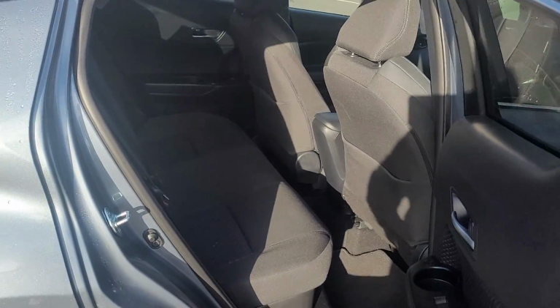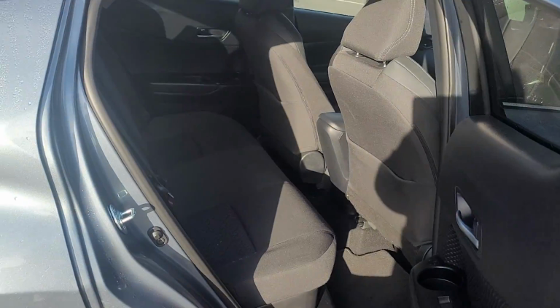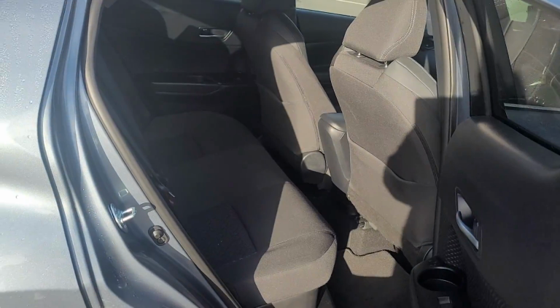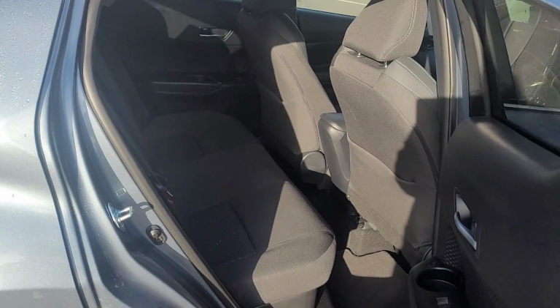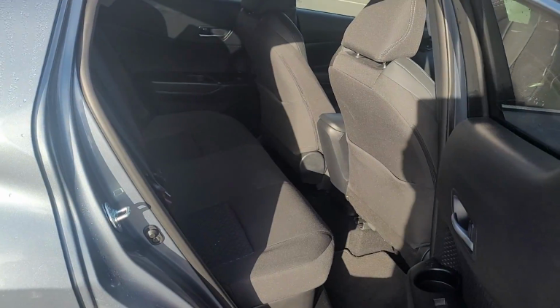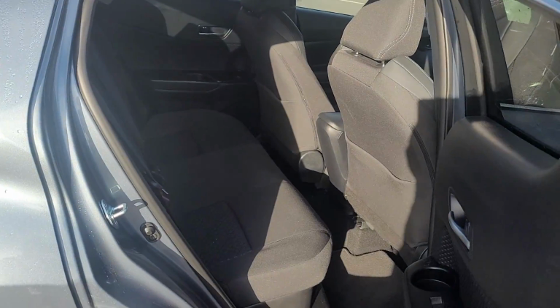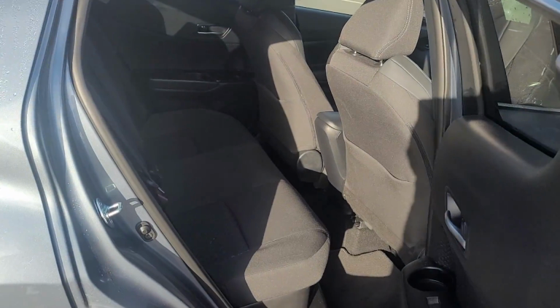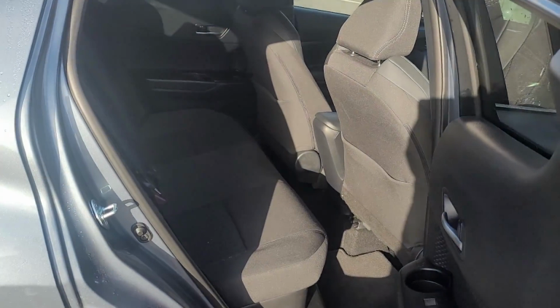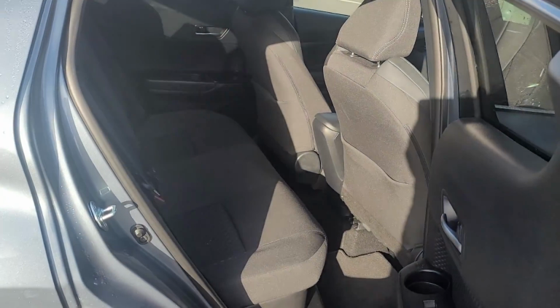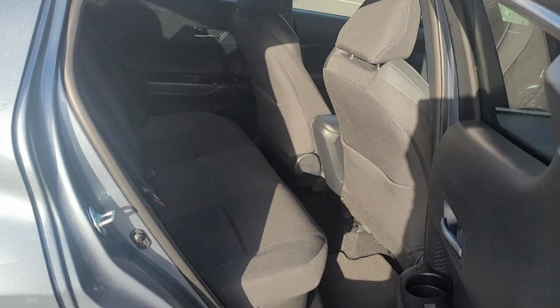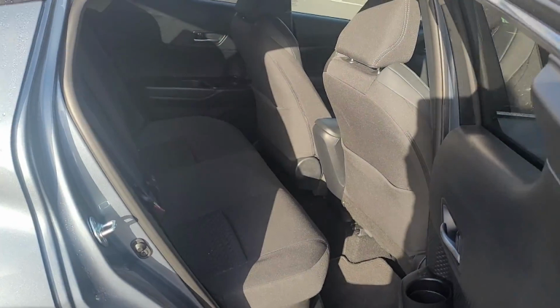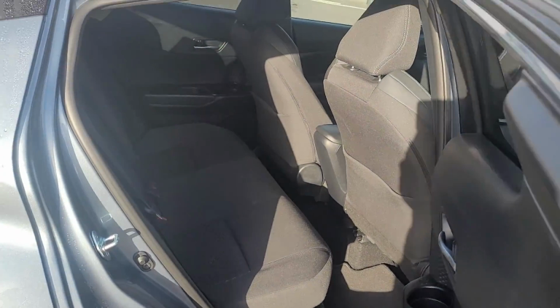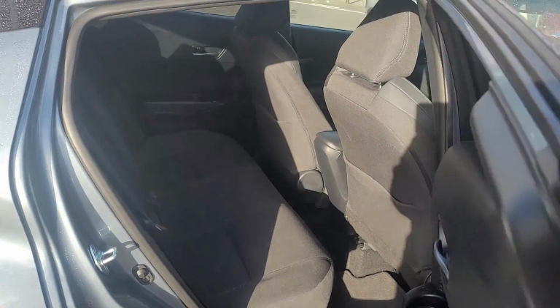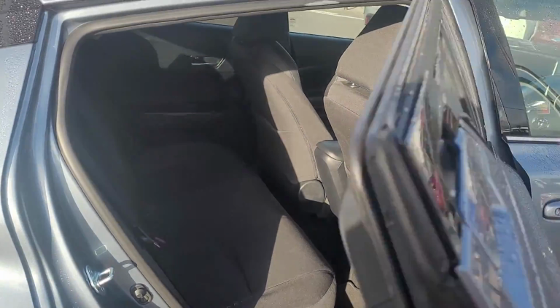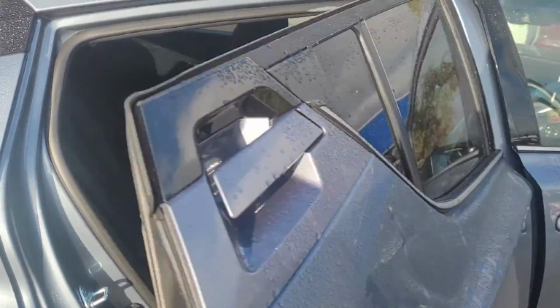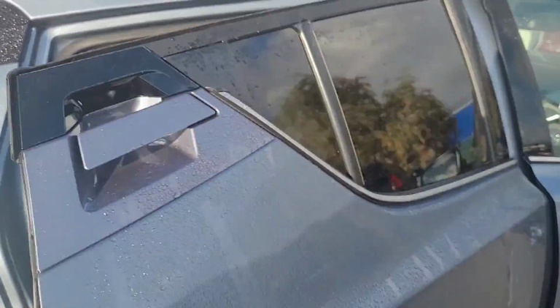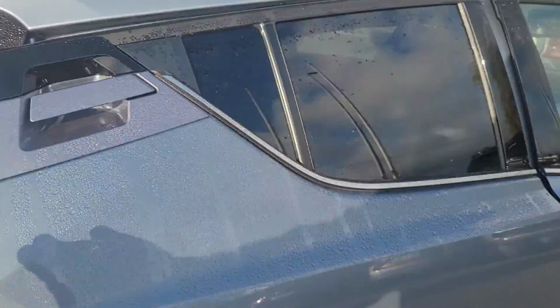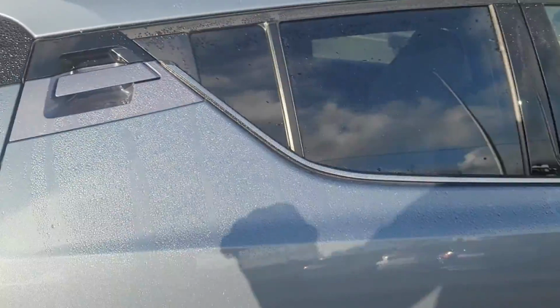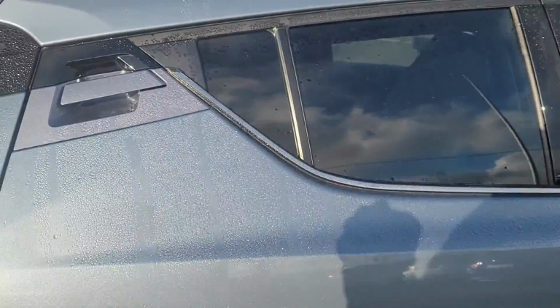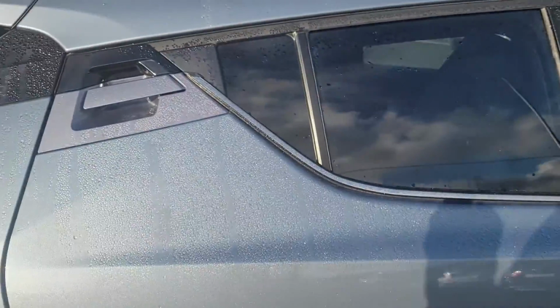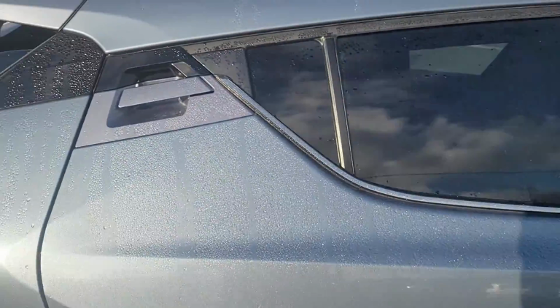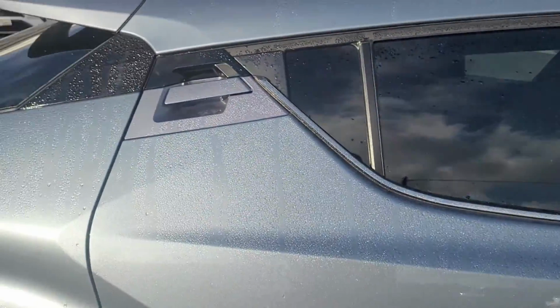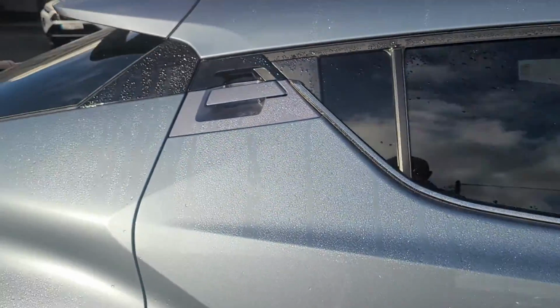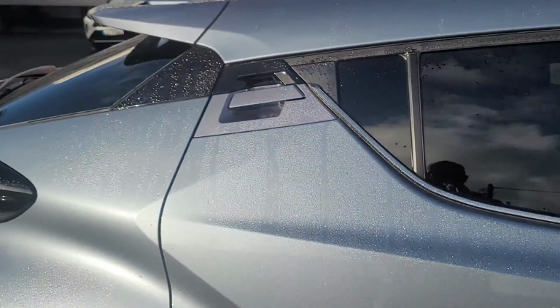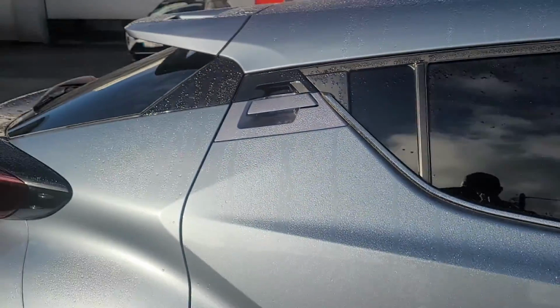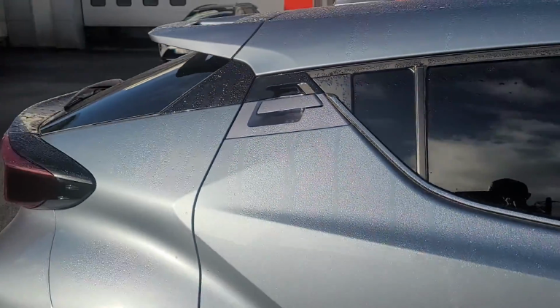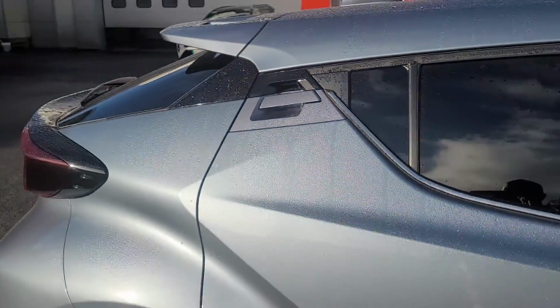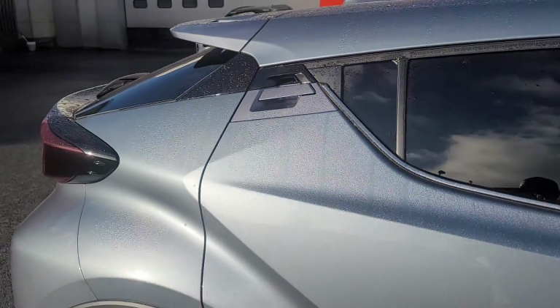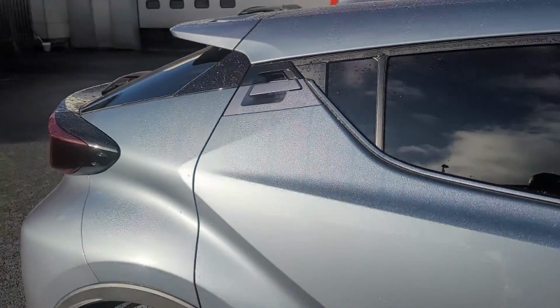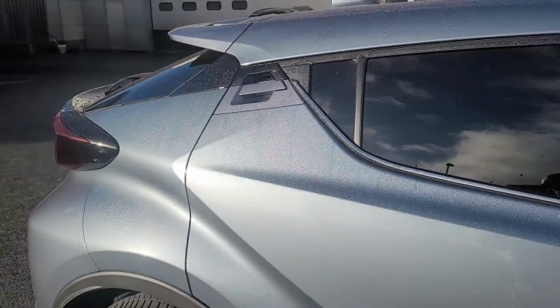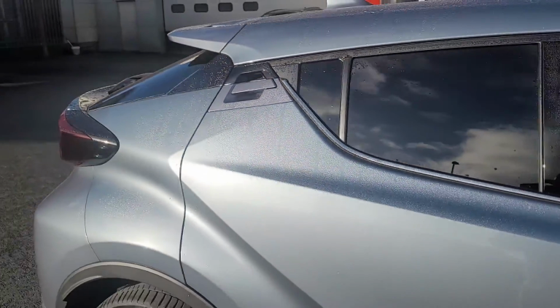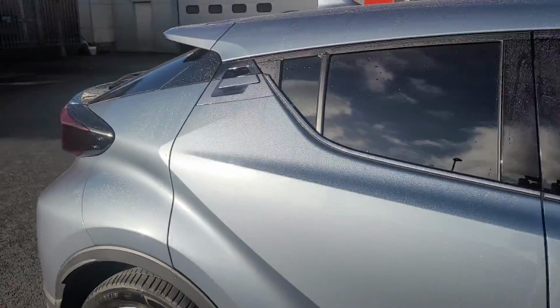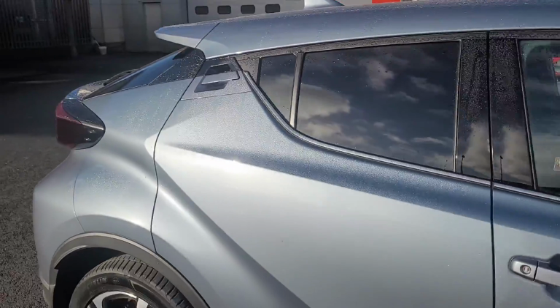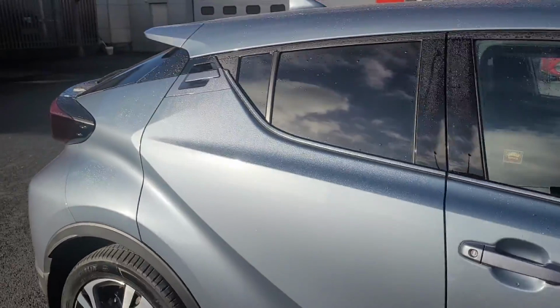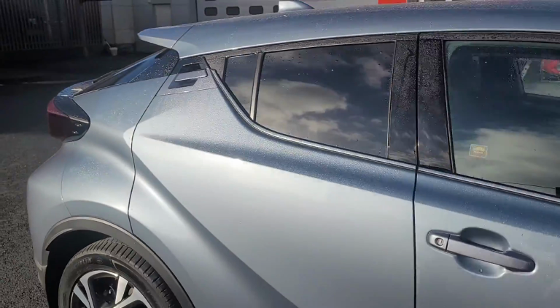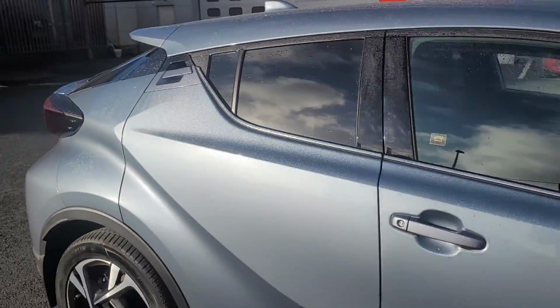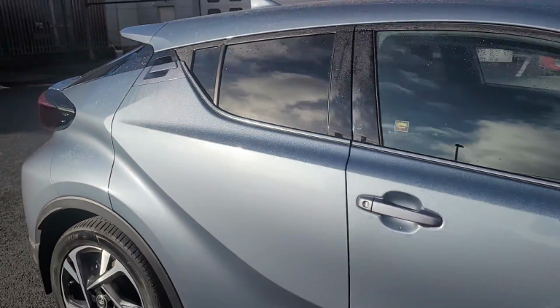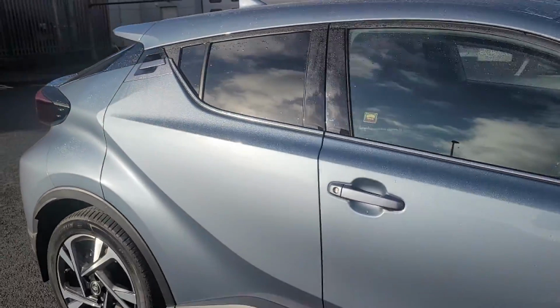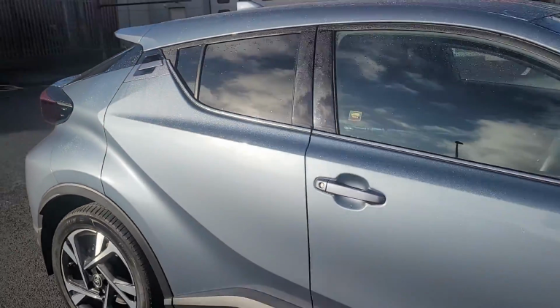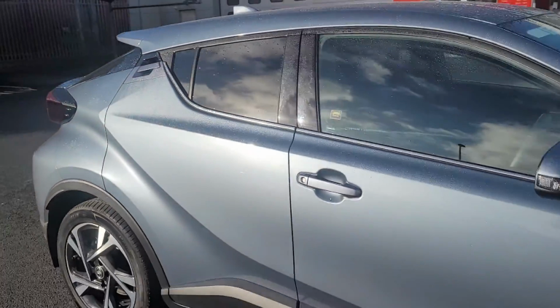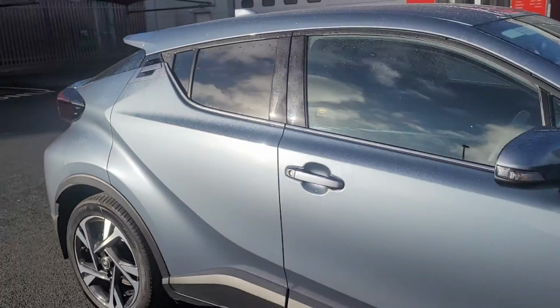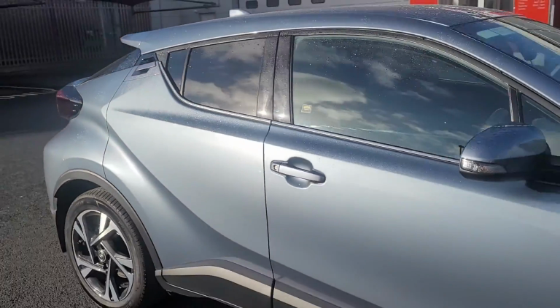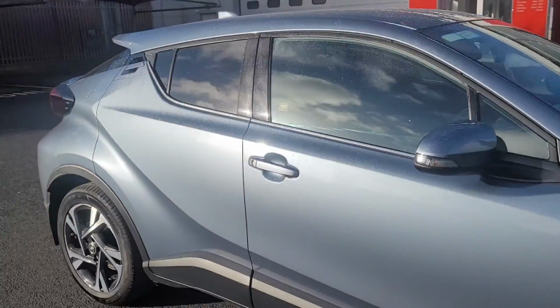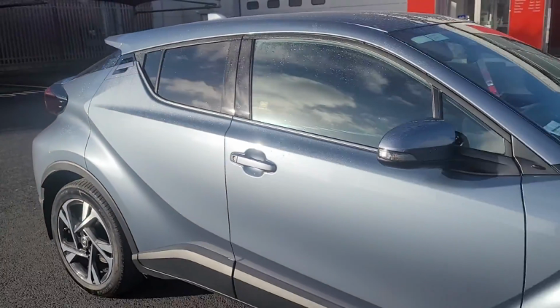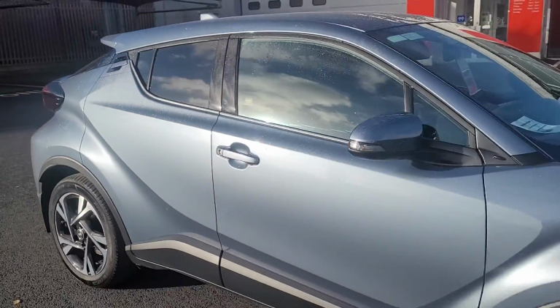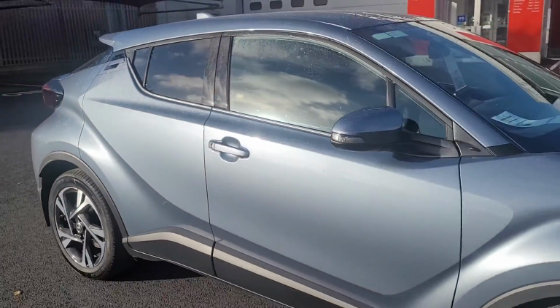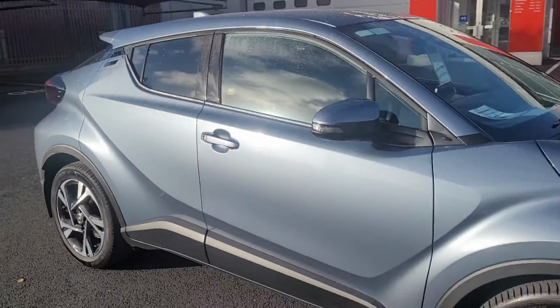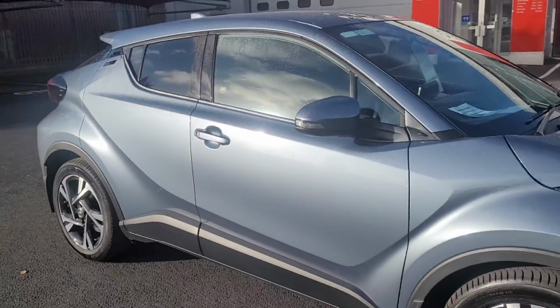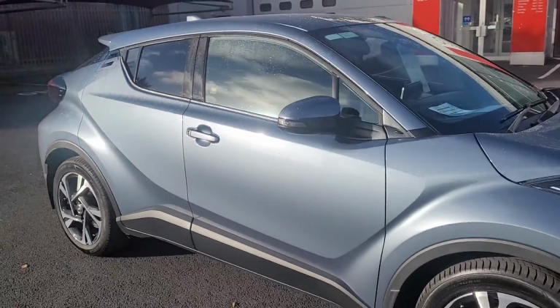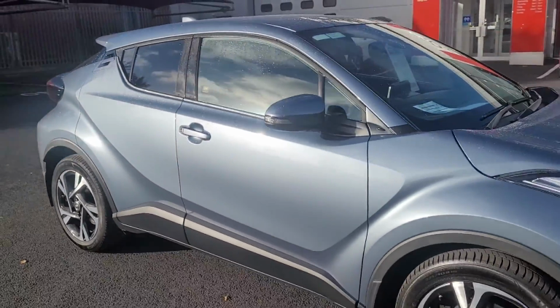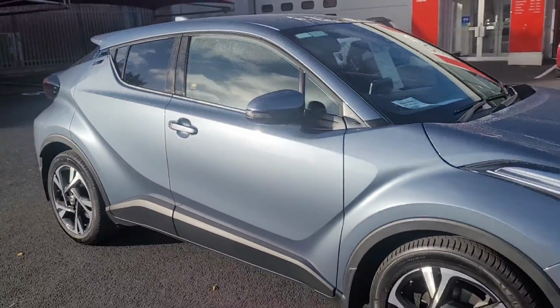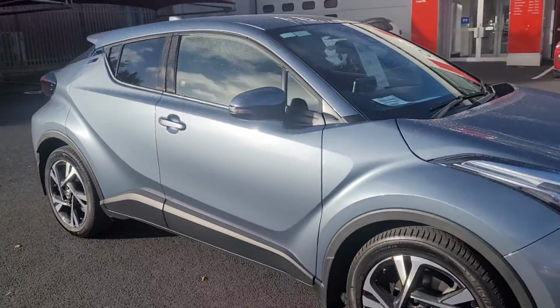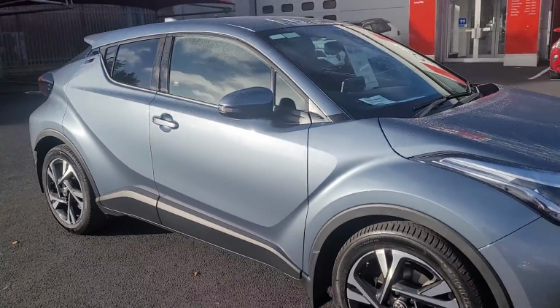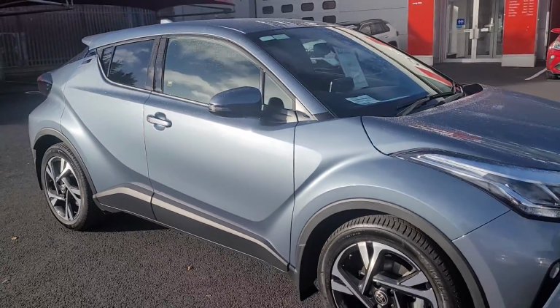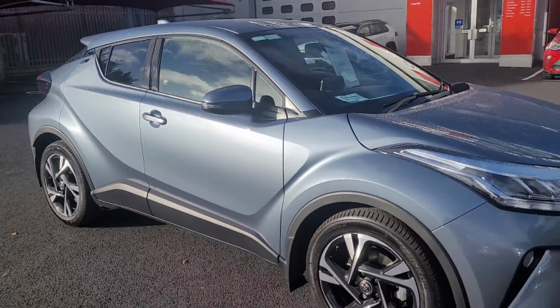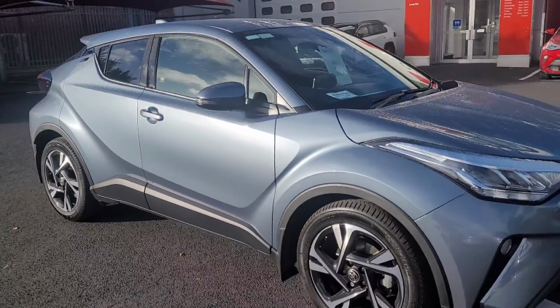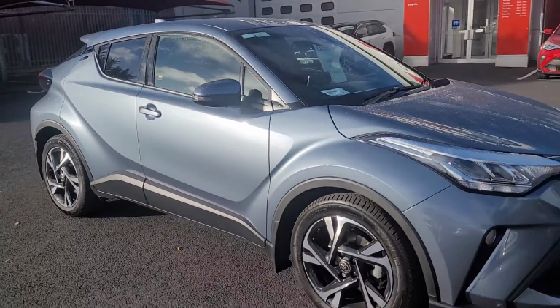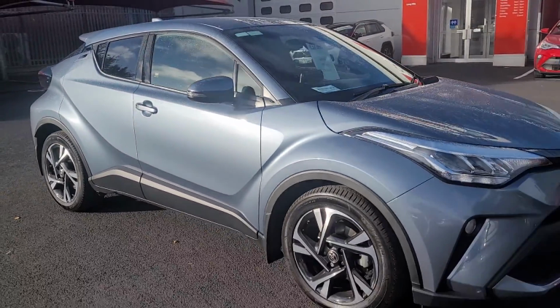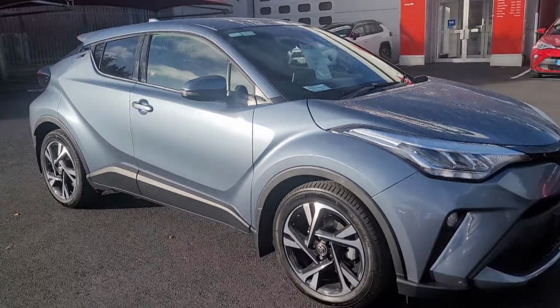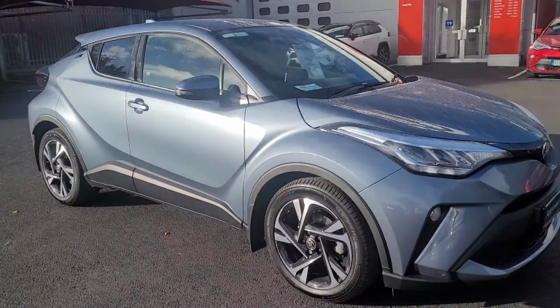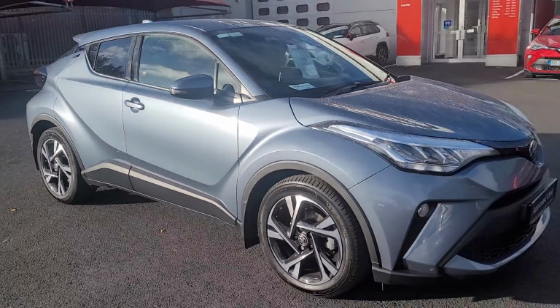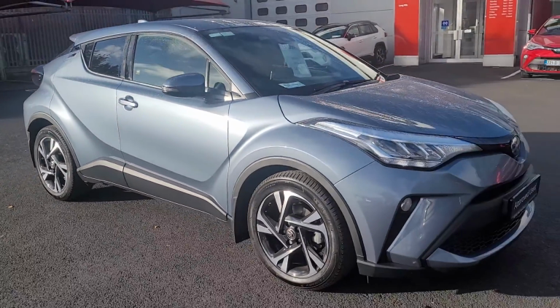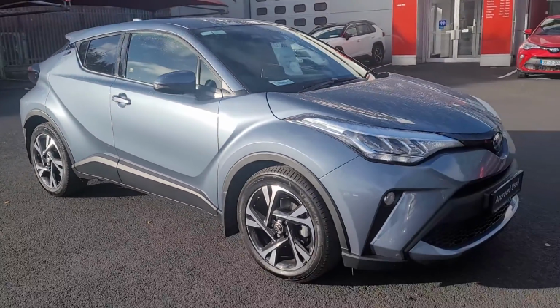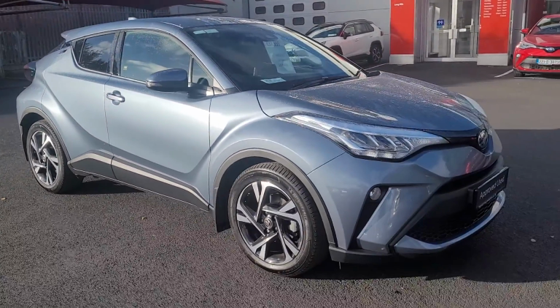Isofix points in the rear. The car is available for a test drive today at Toyota Longmile. Thank you for watching.